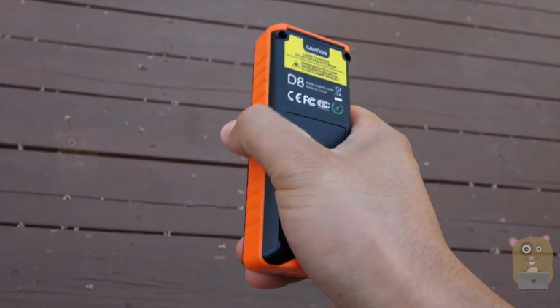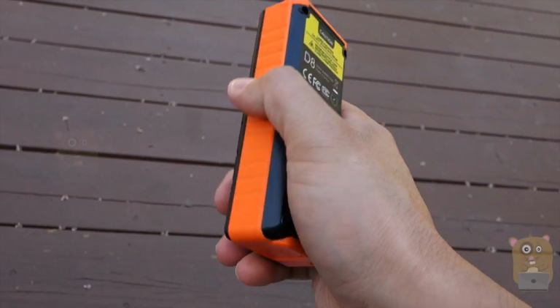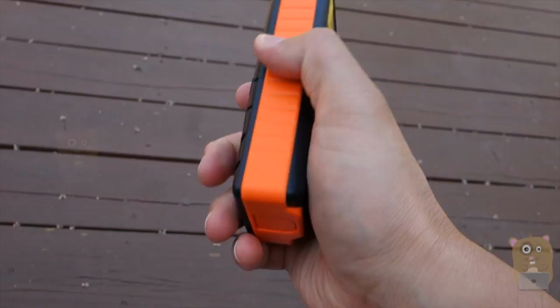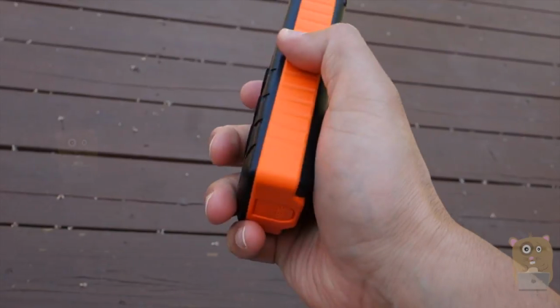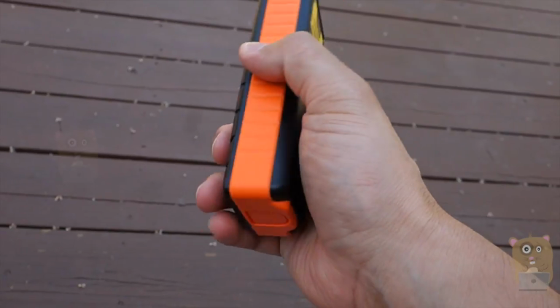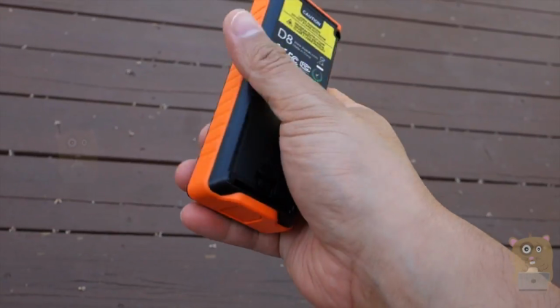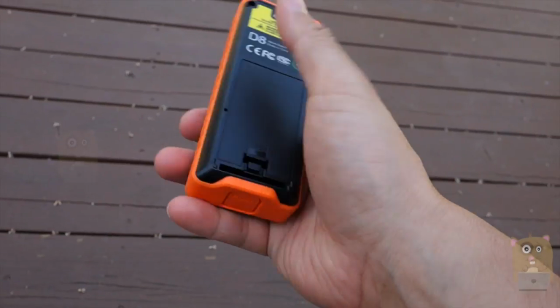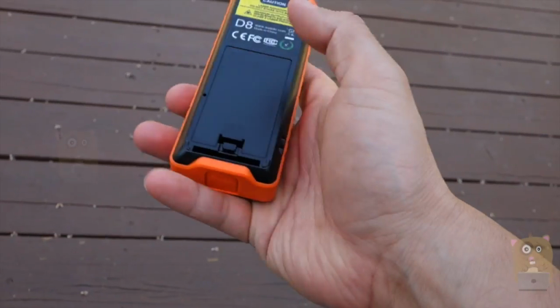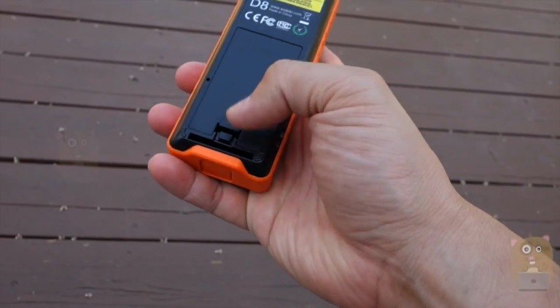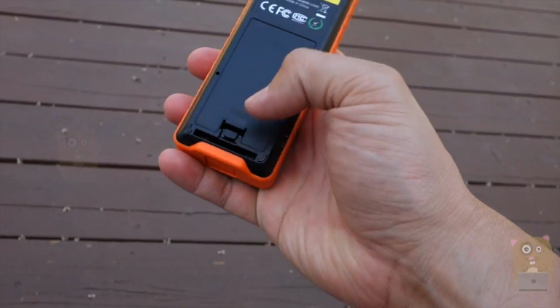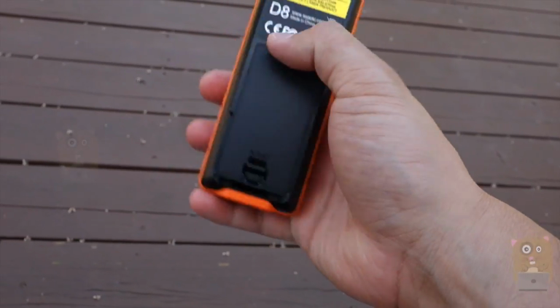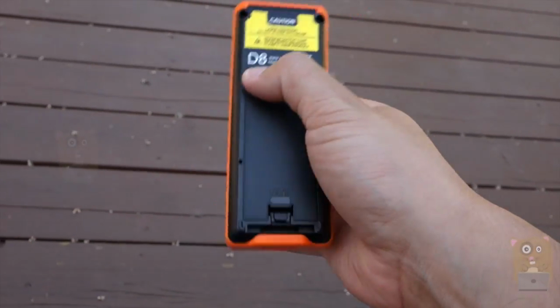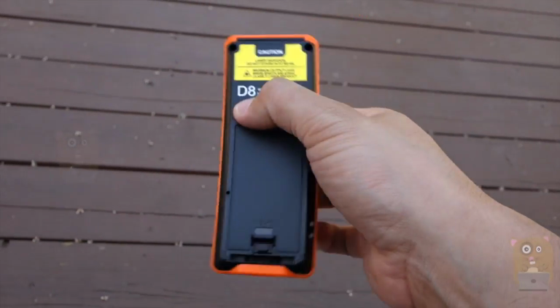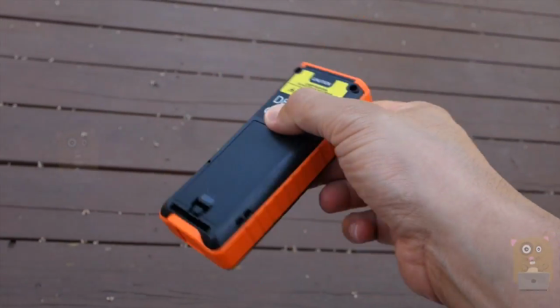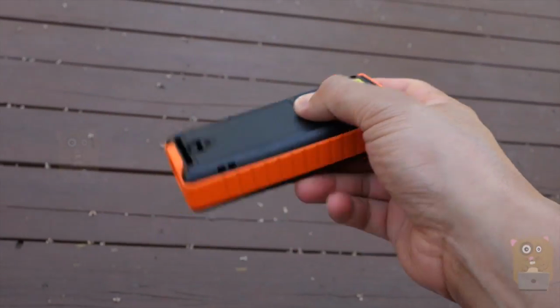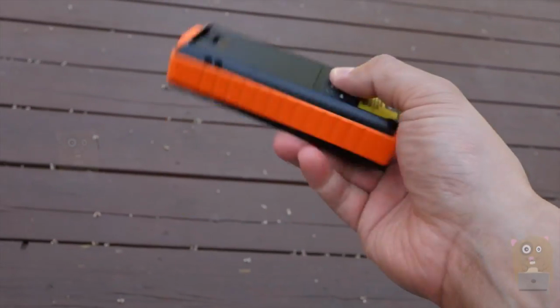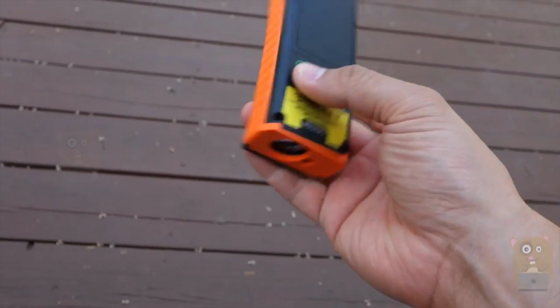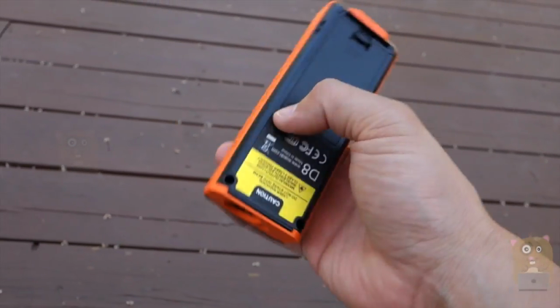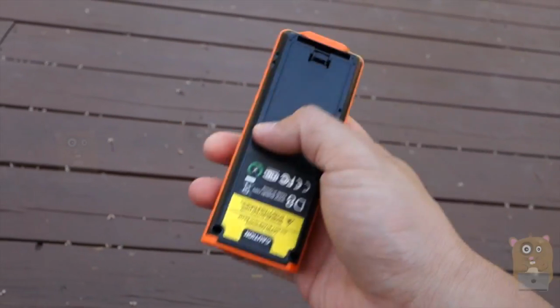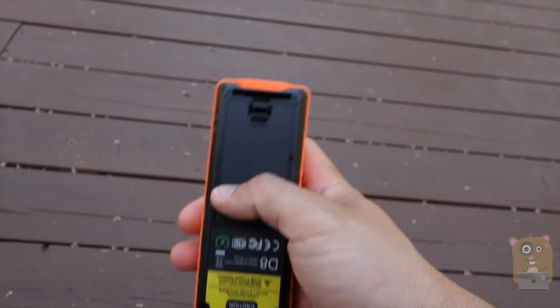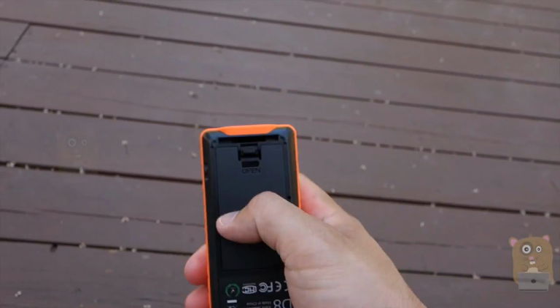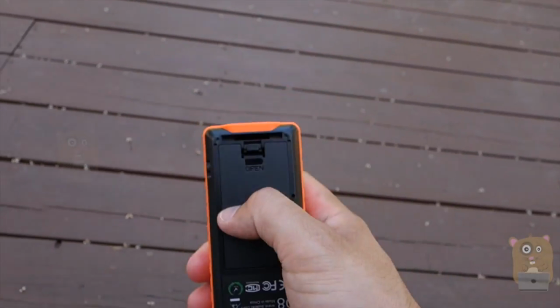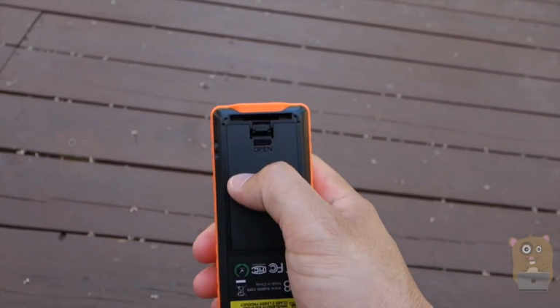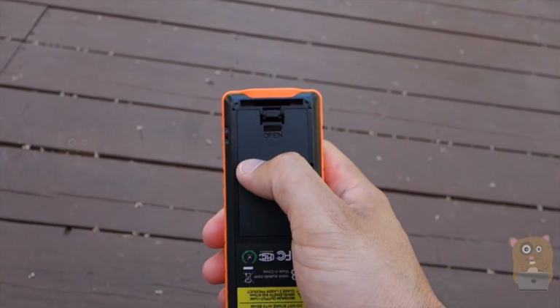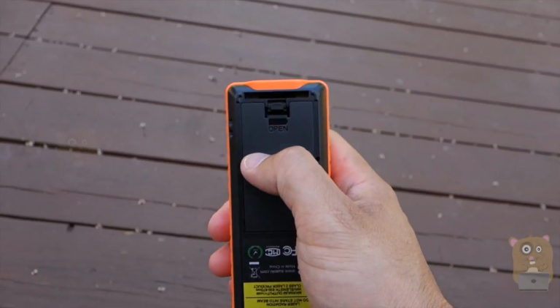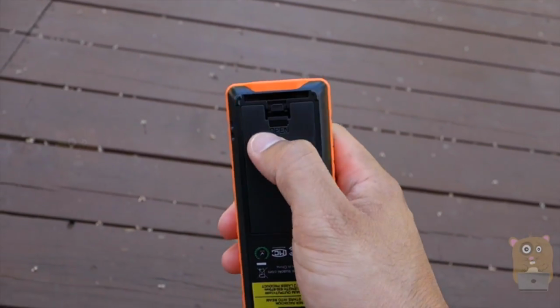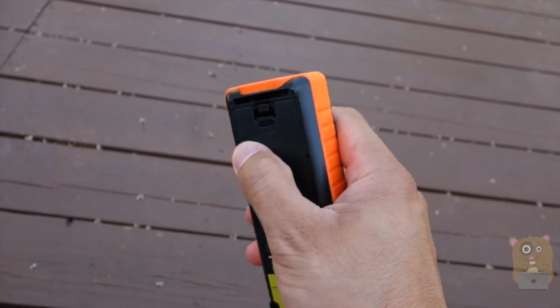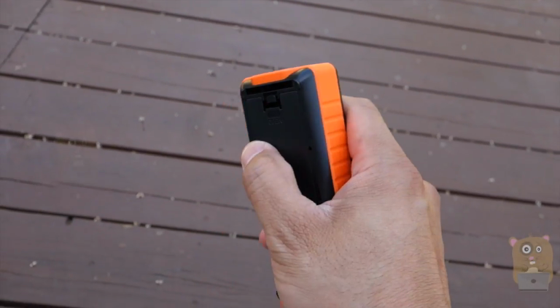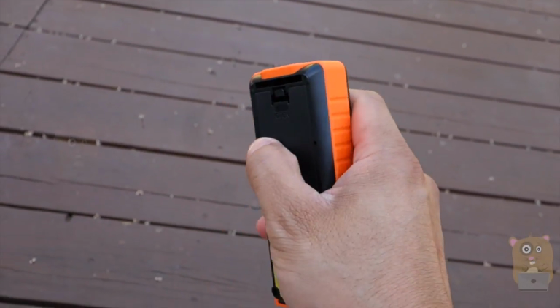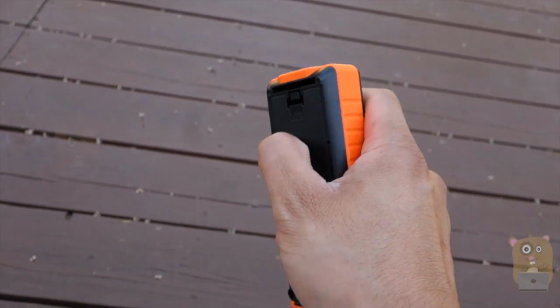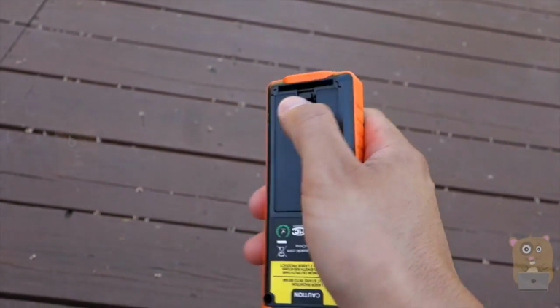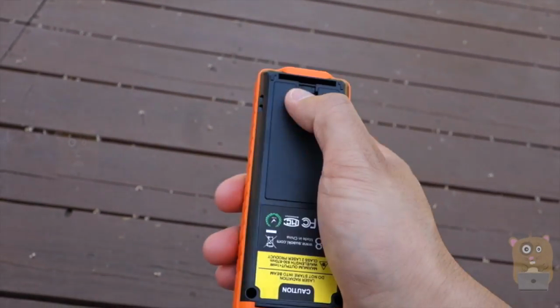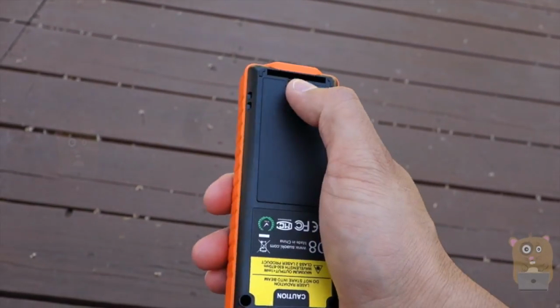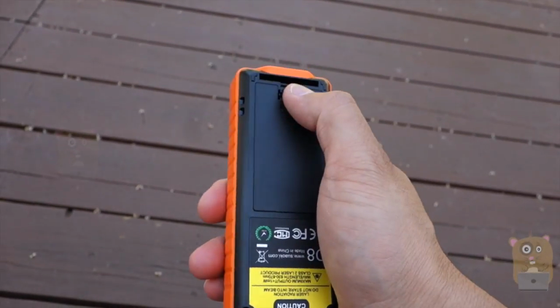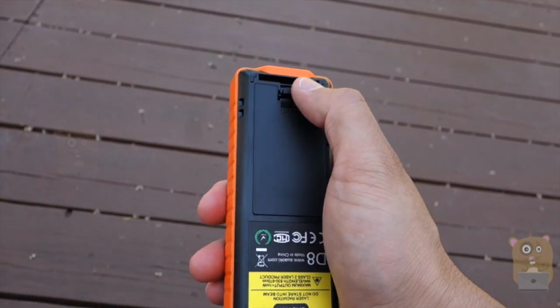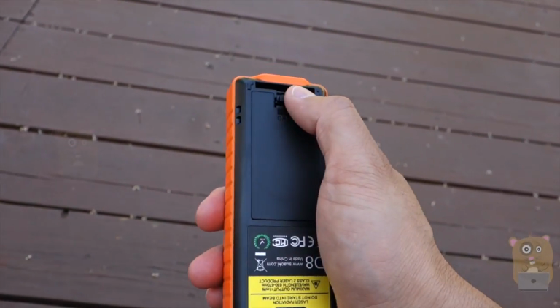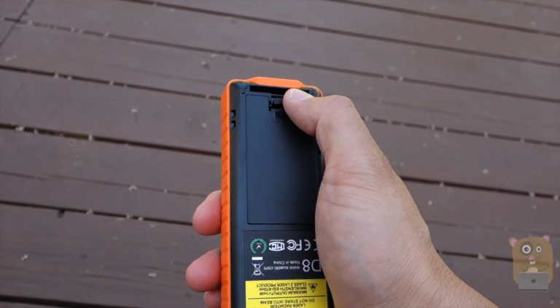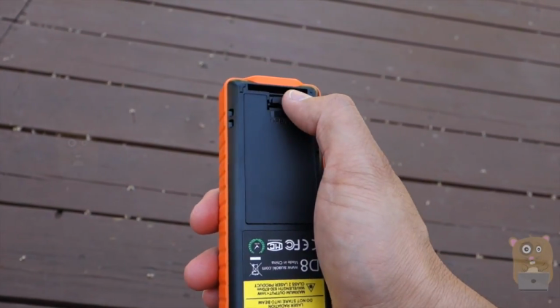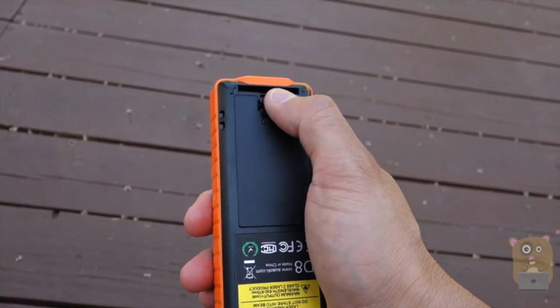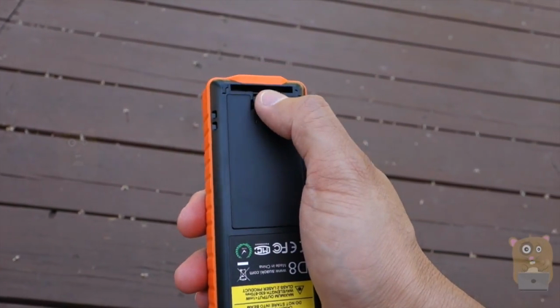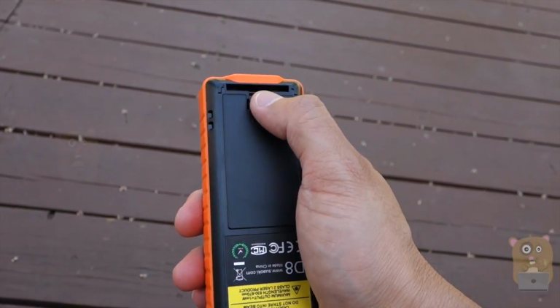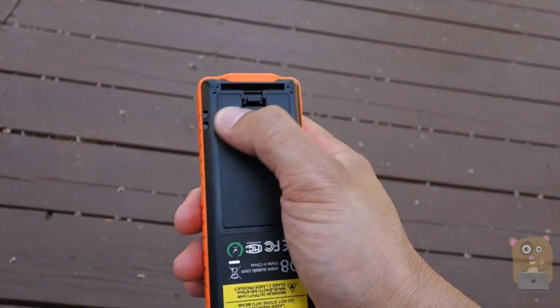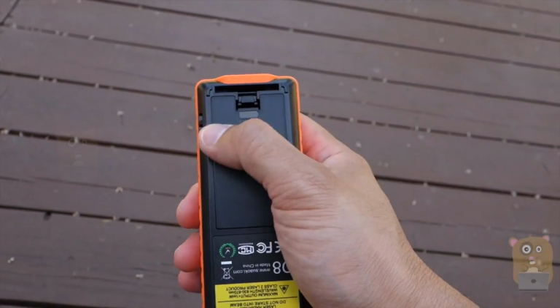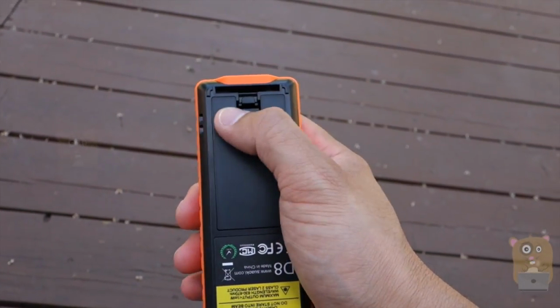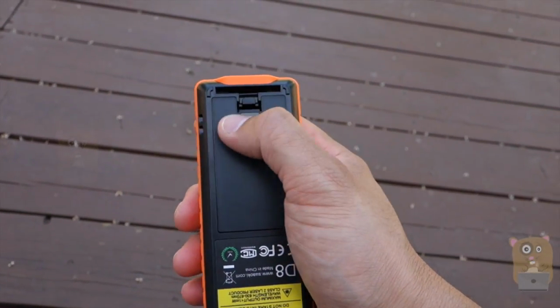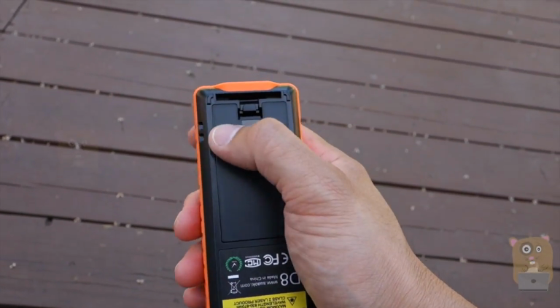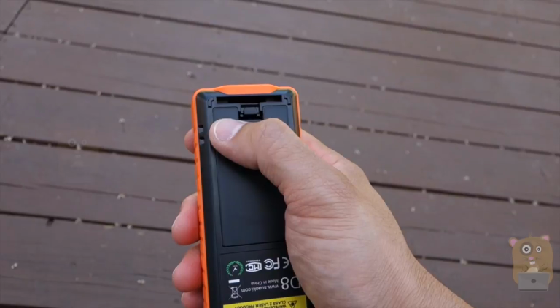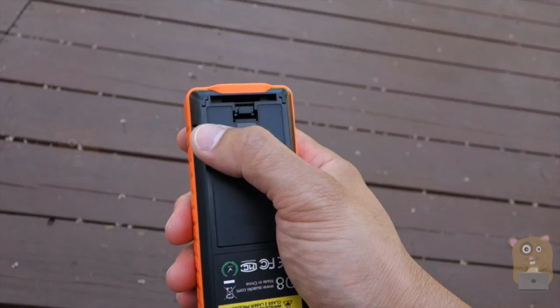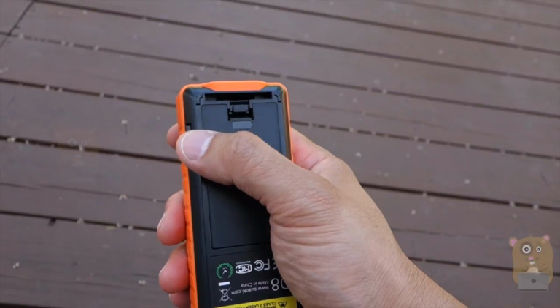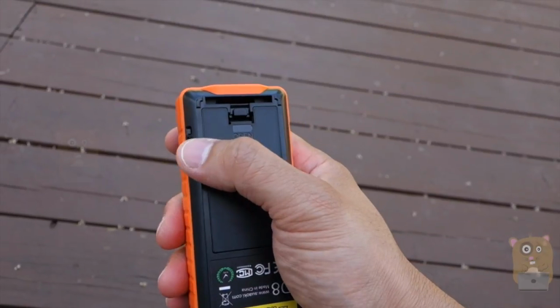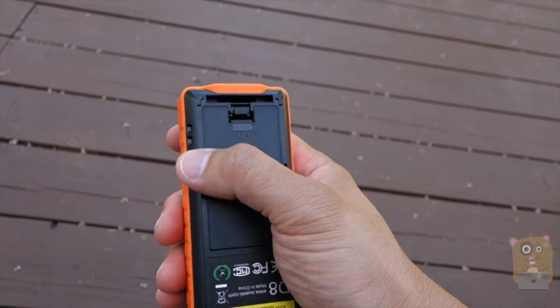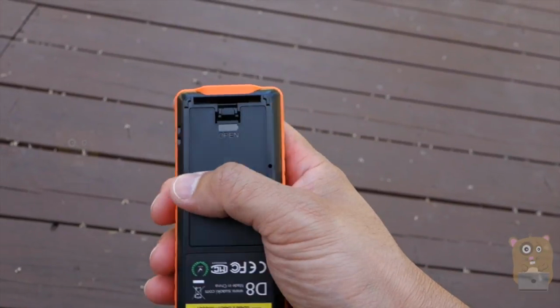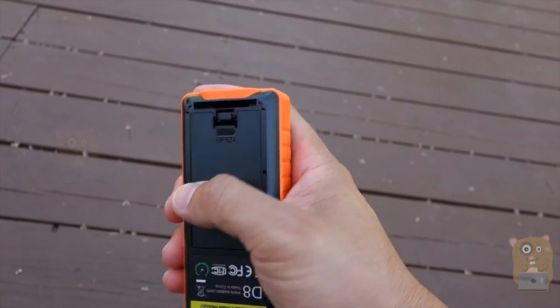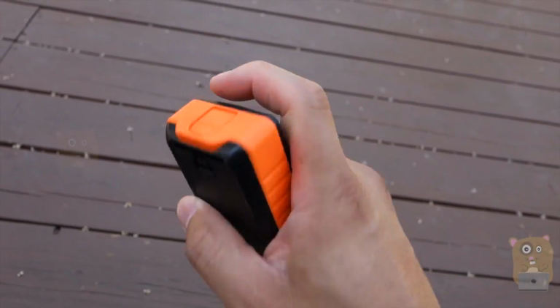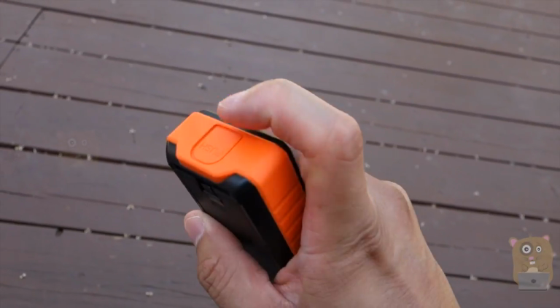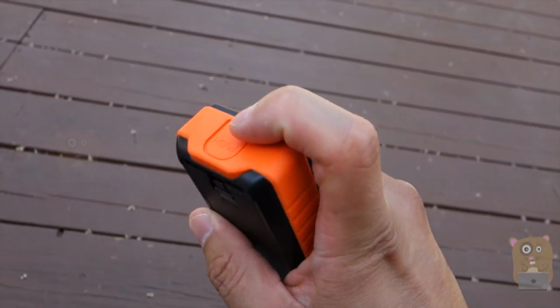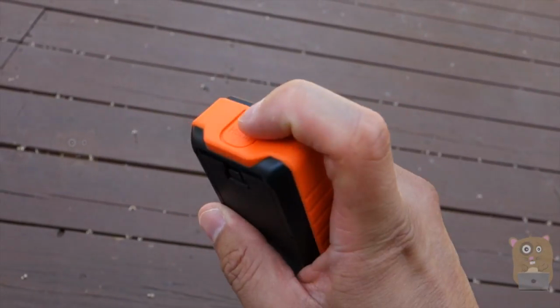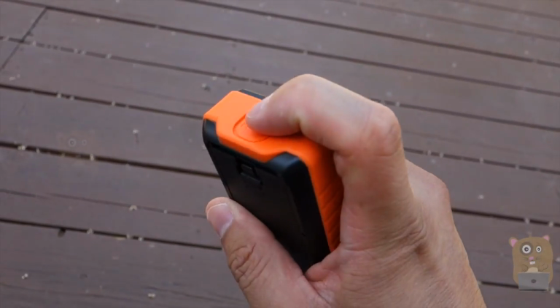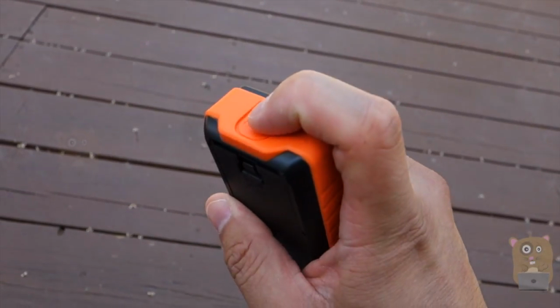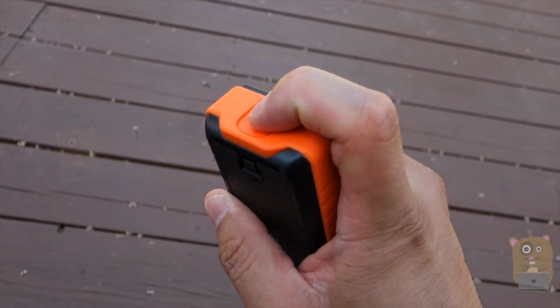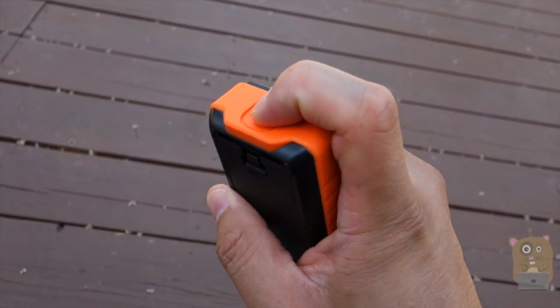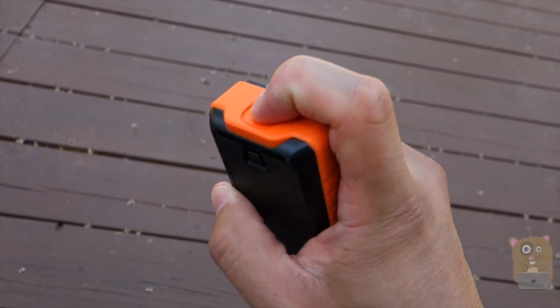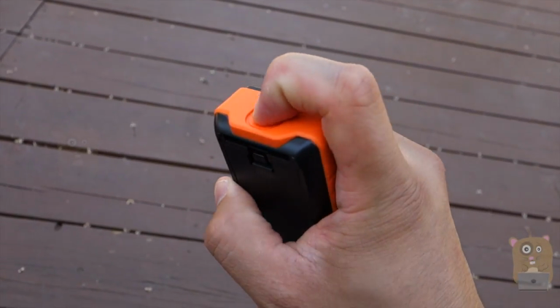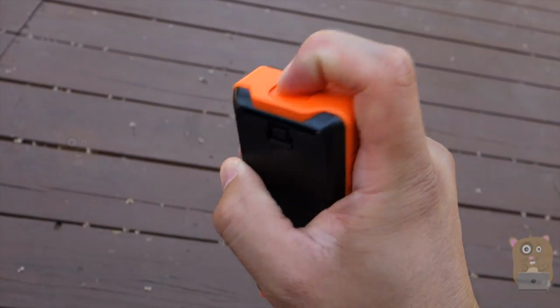It came with a user manual and a belt clip that attaches to the unit right here. To eject the belt clip, press this button.